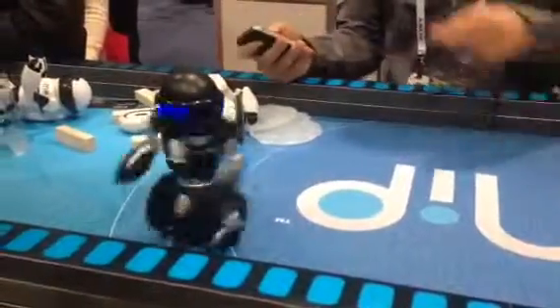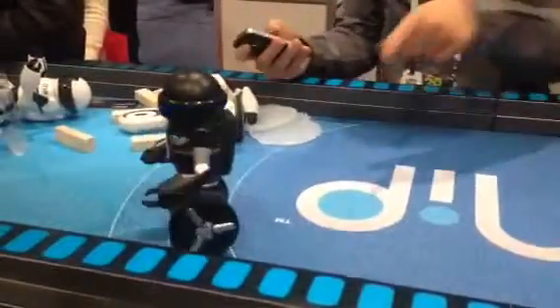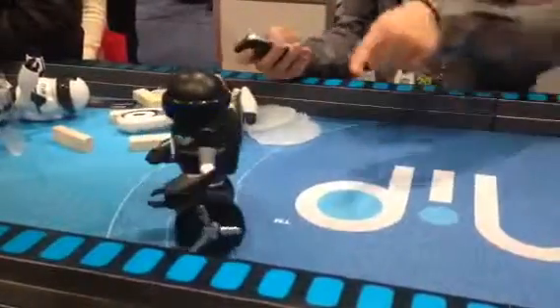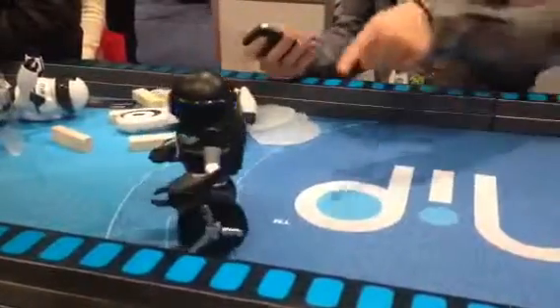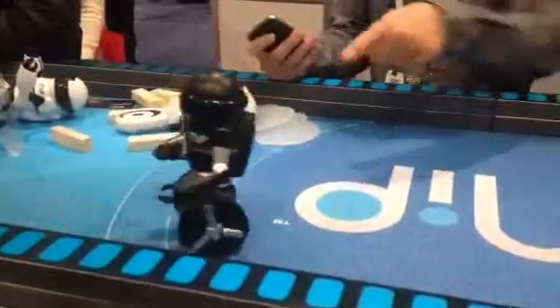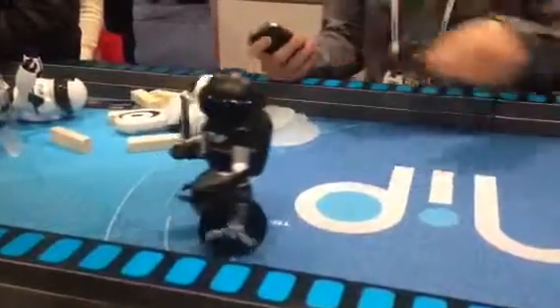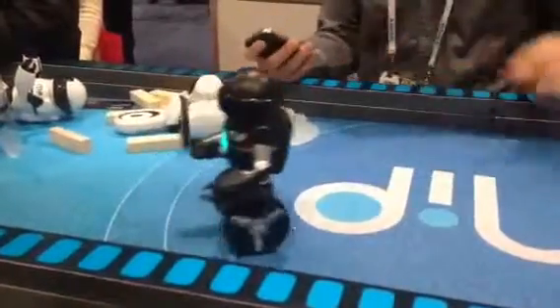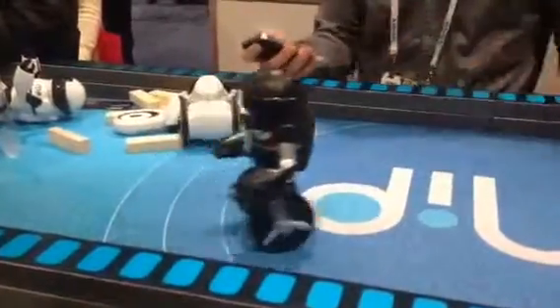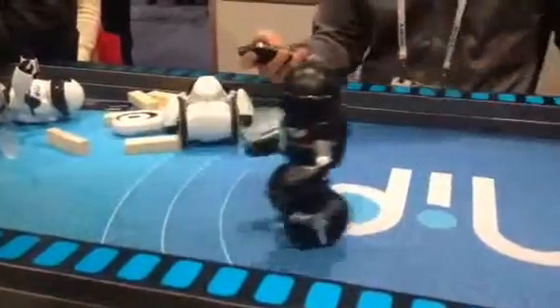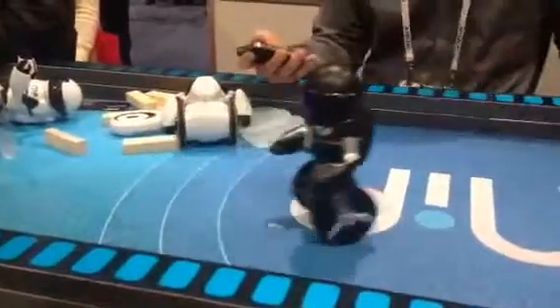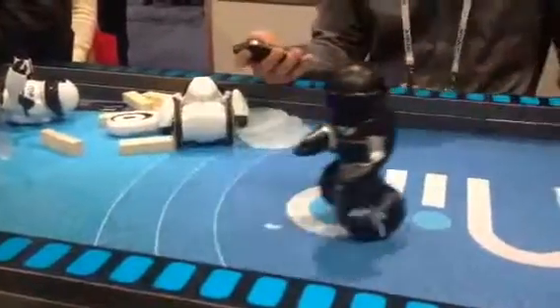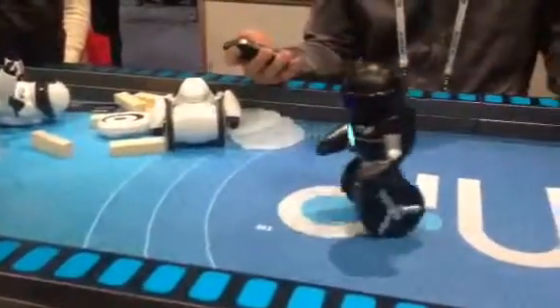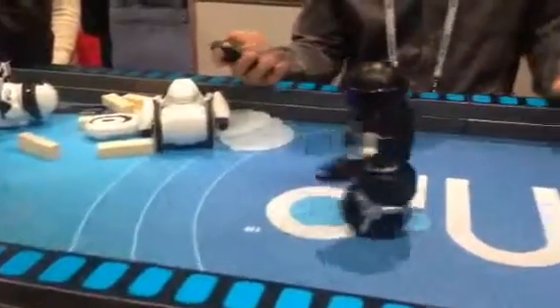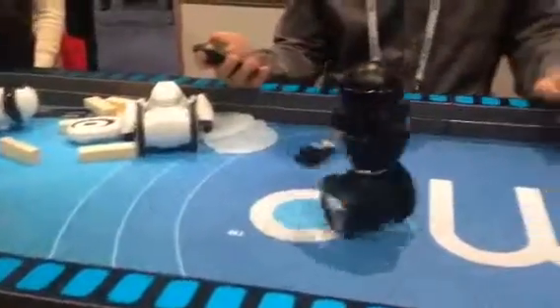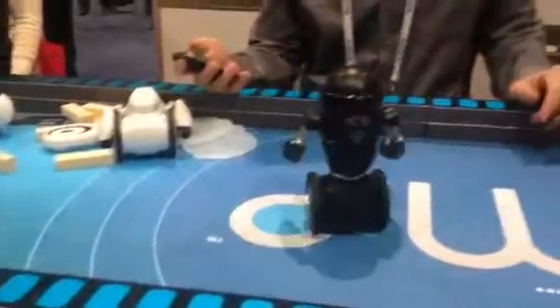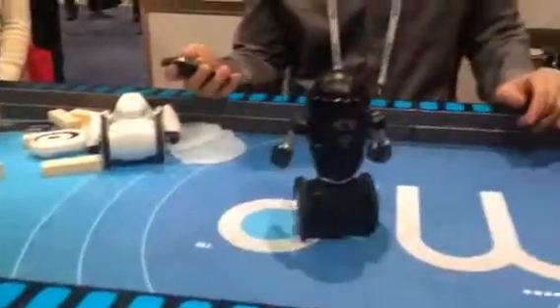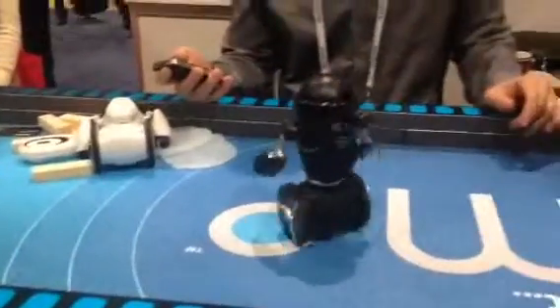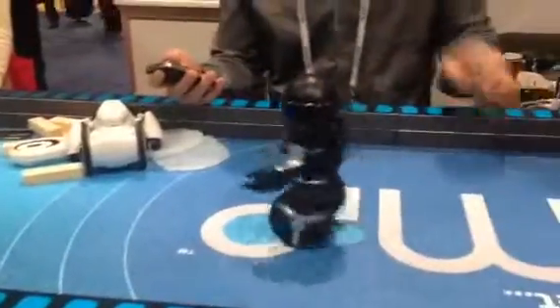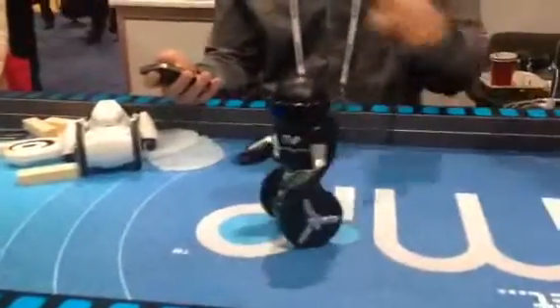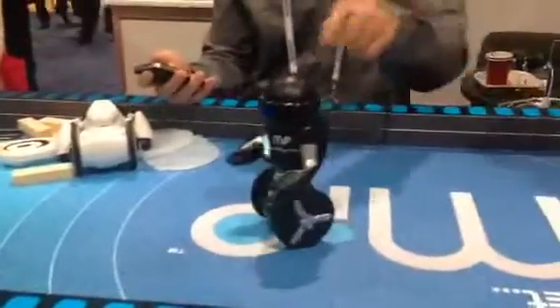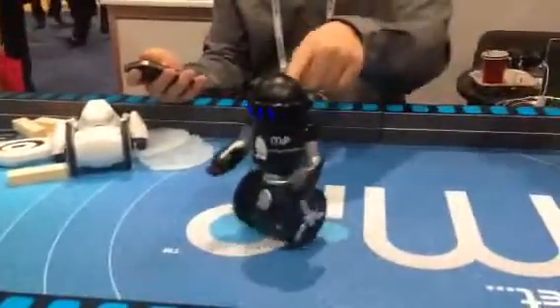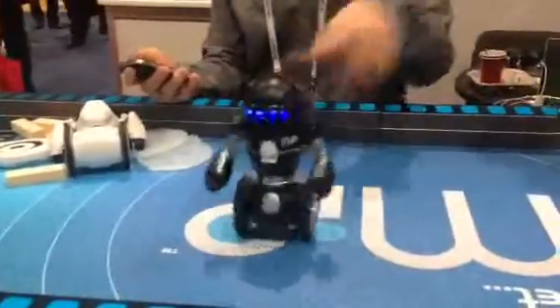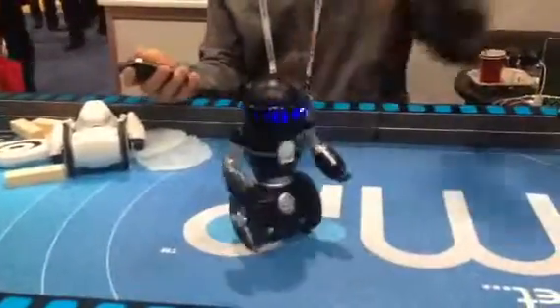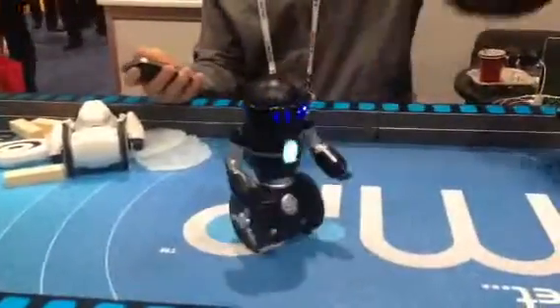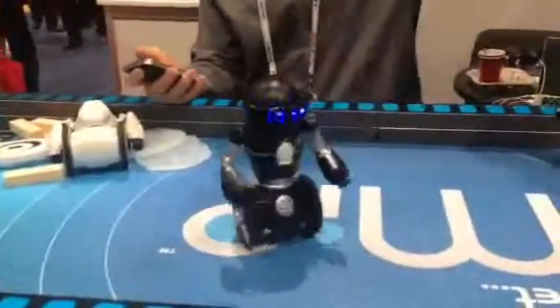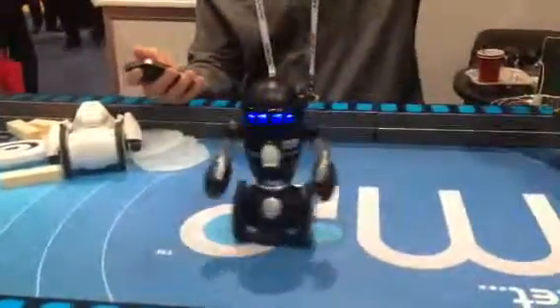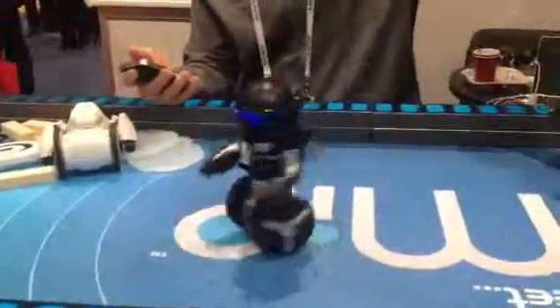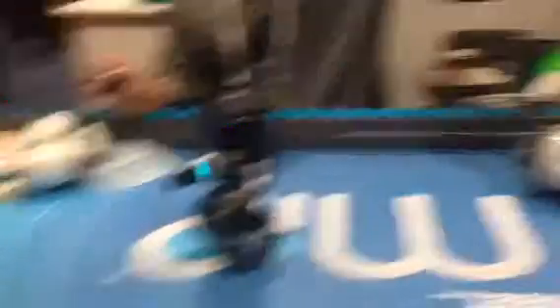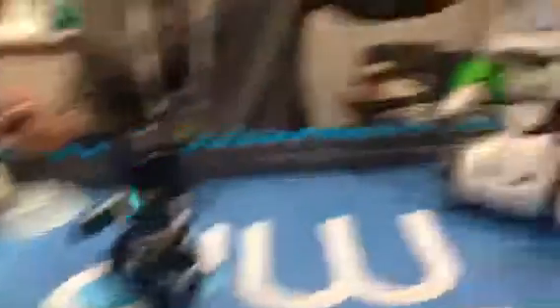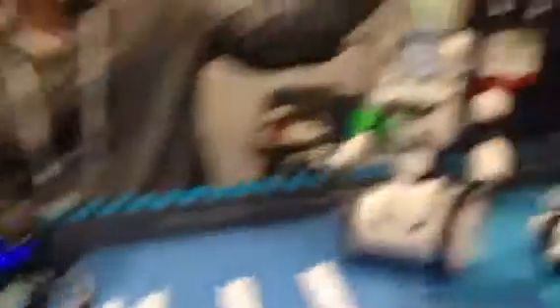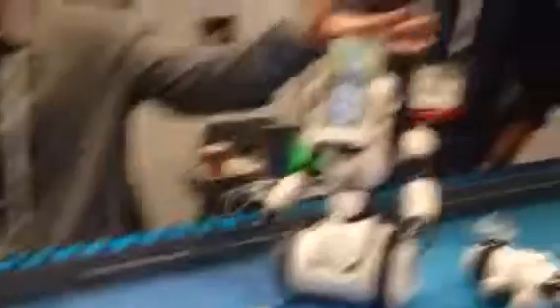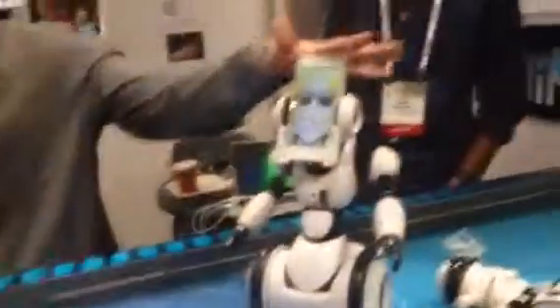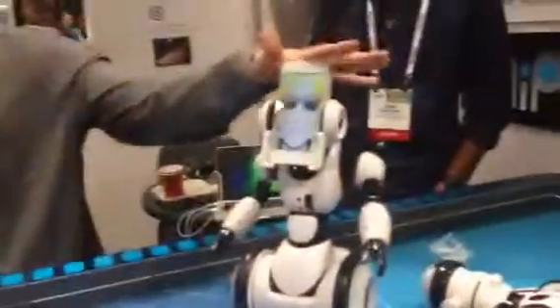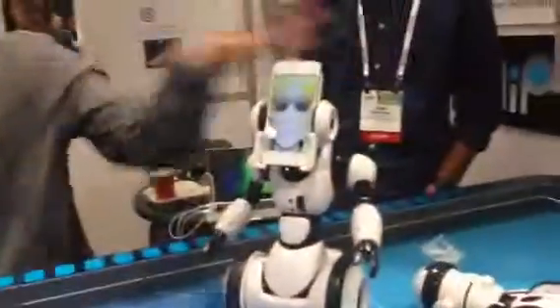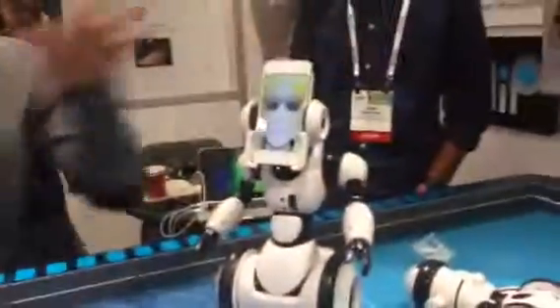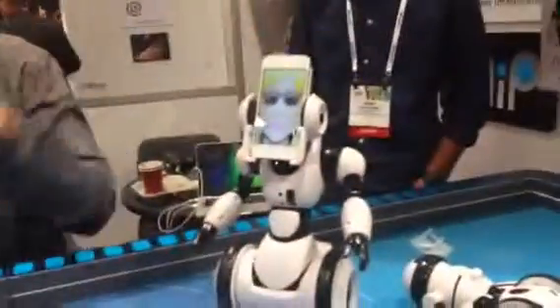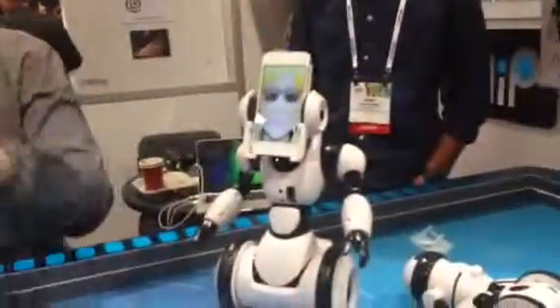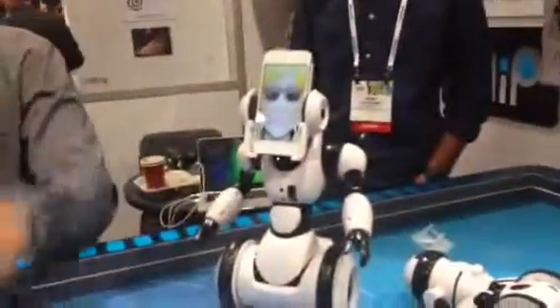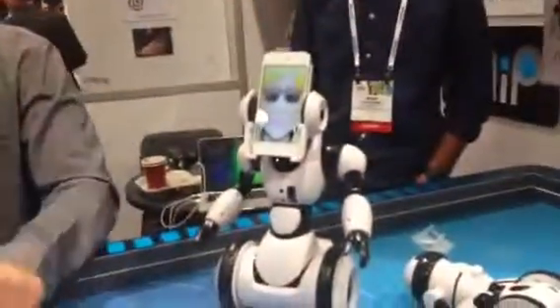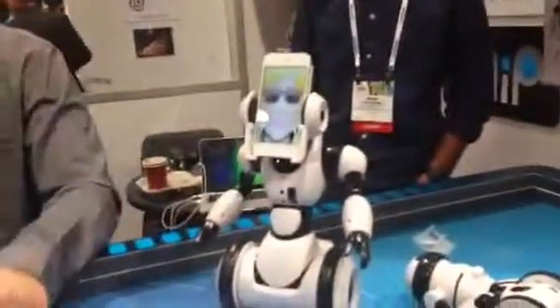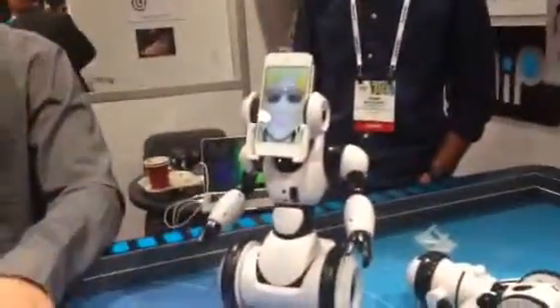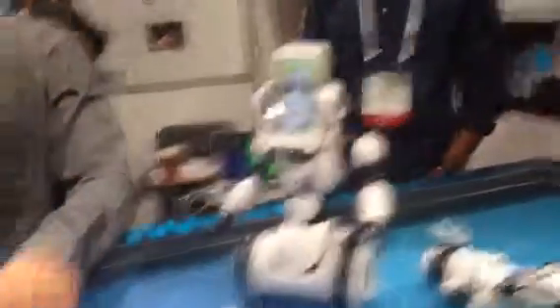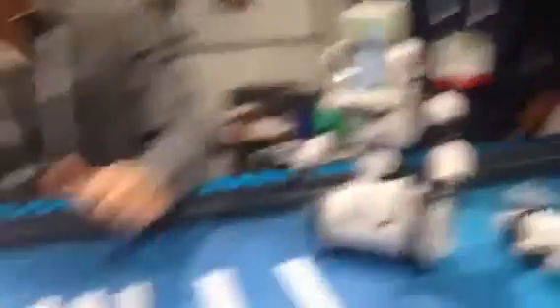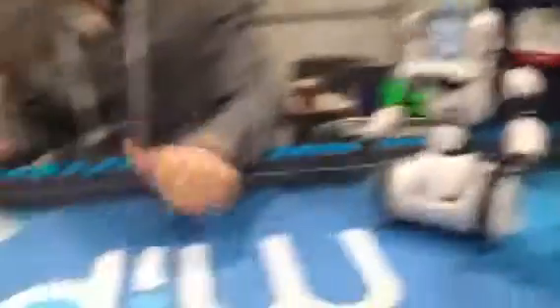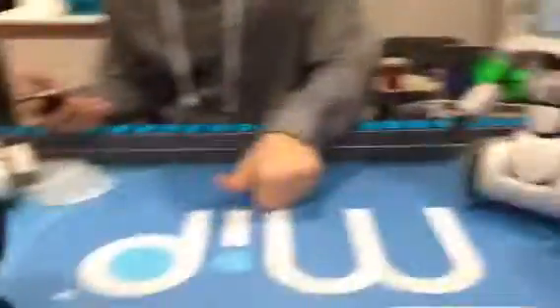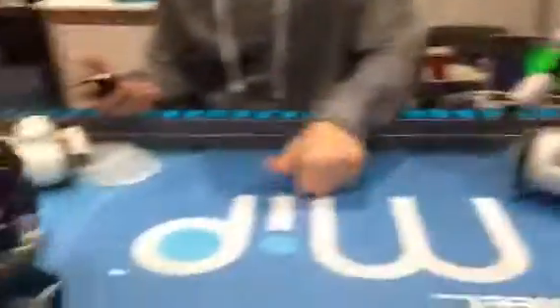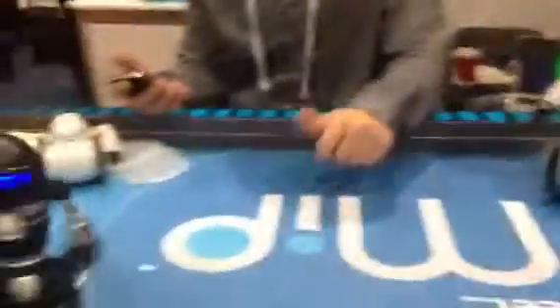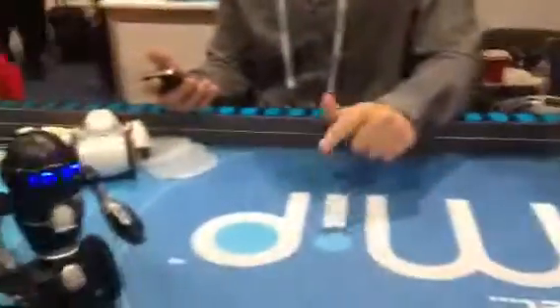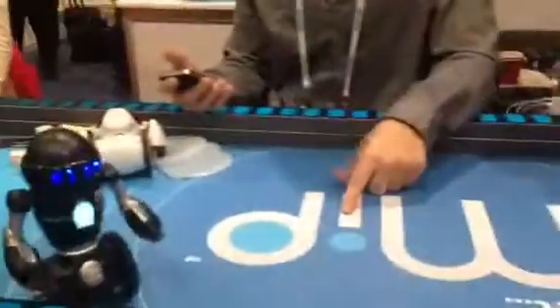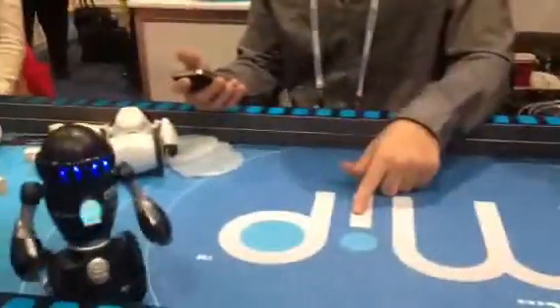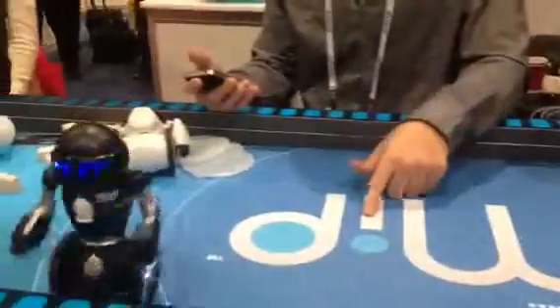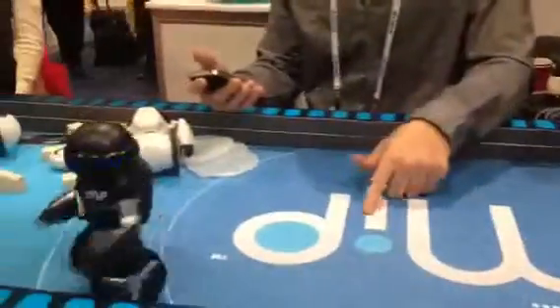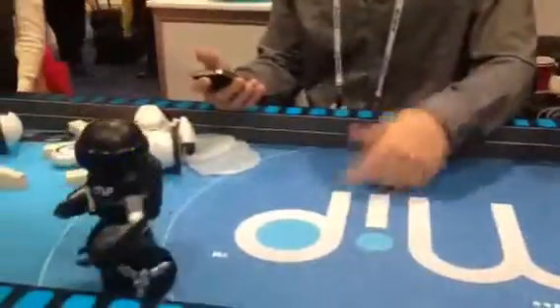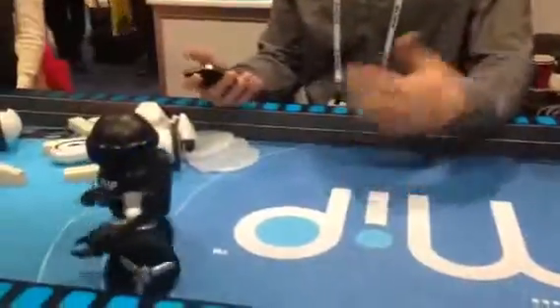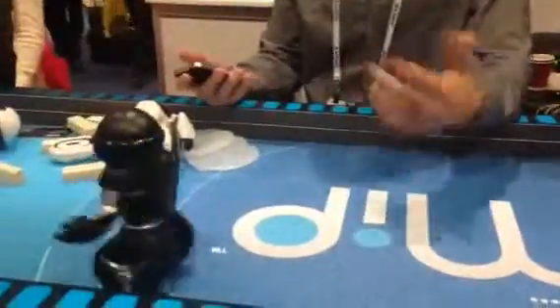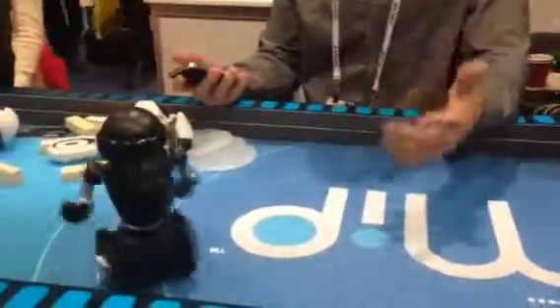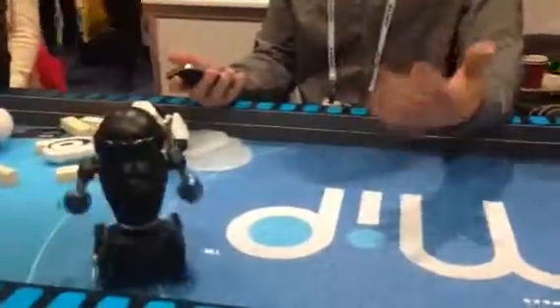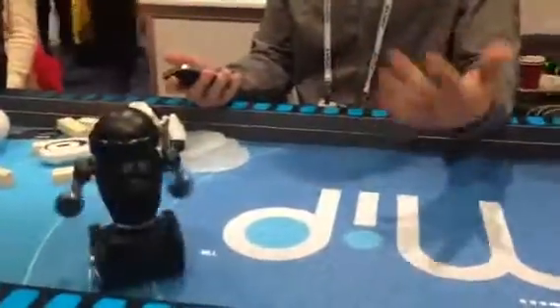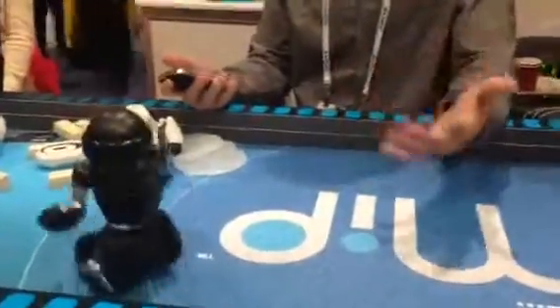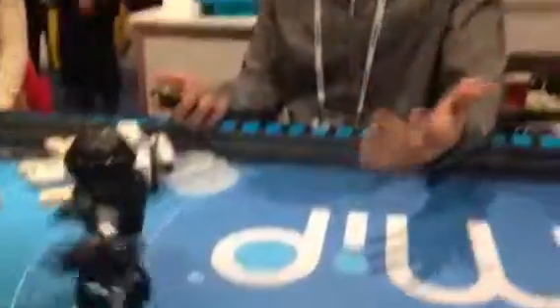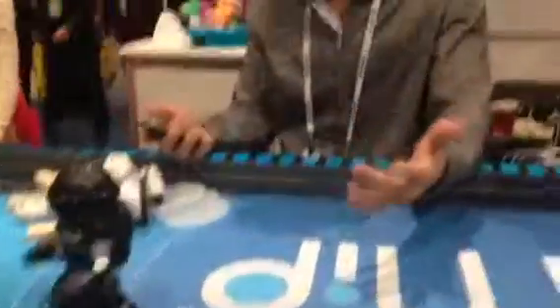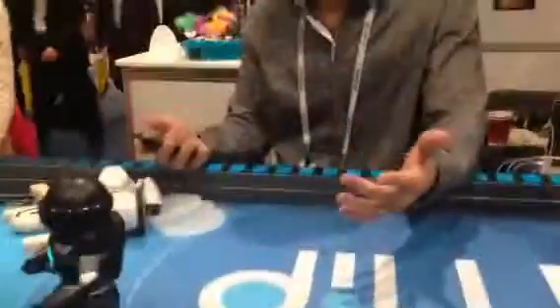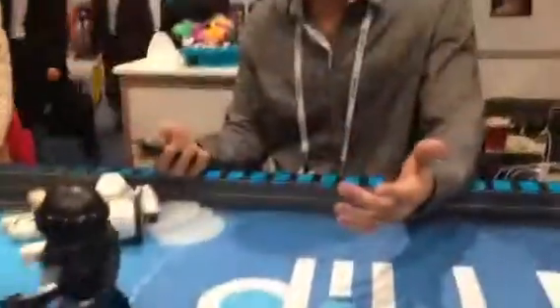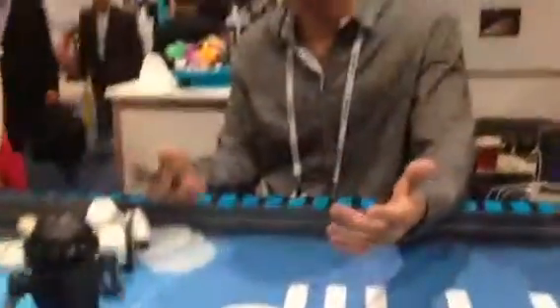We also have an app for him. This guy is only iOS, whereas this guy is Android, iOS, any Bluetooth-enabled smartphone.